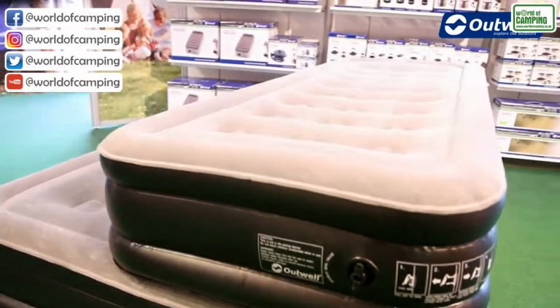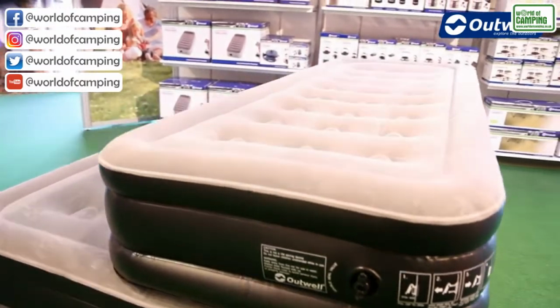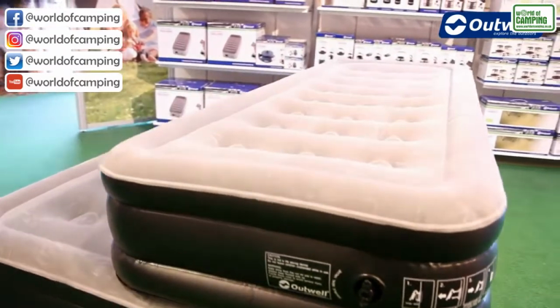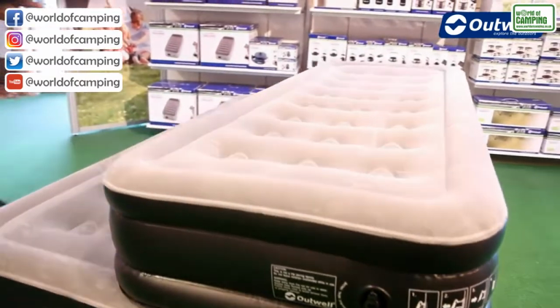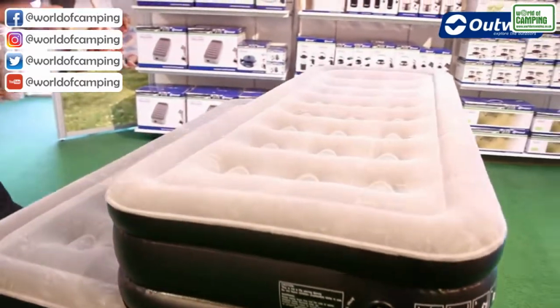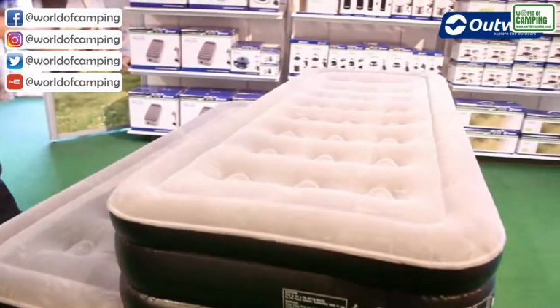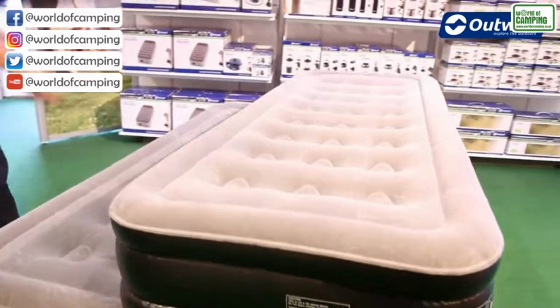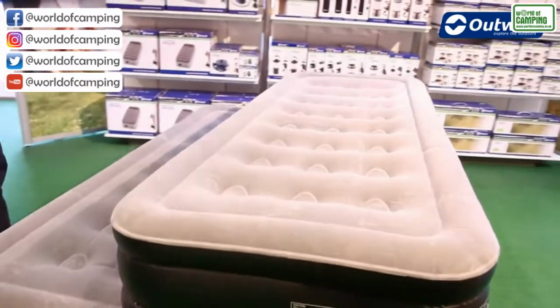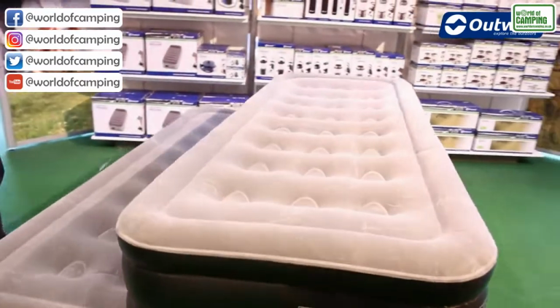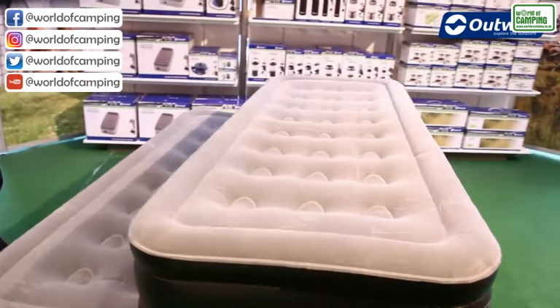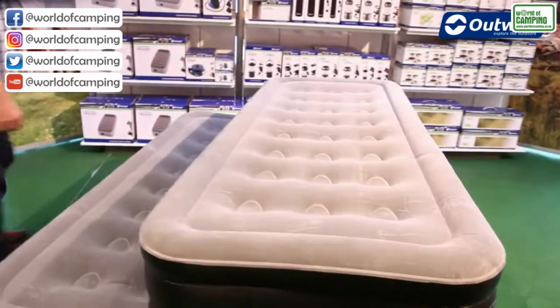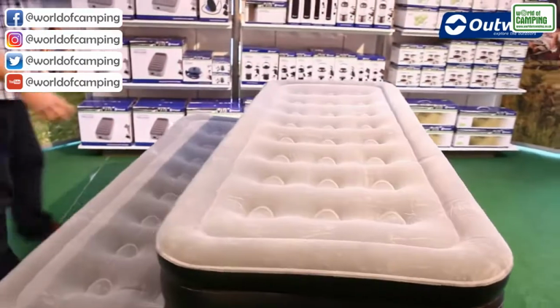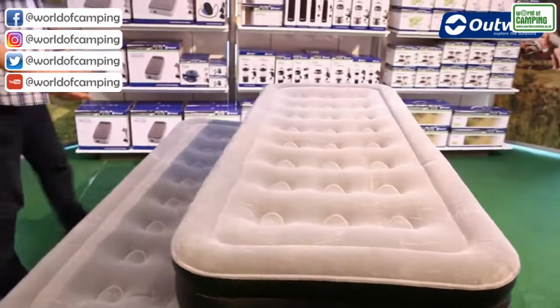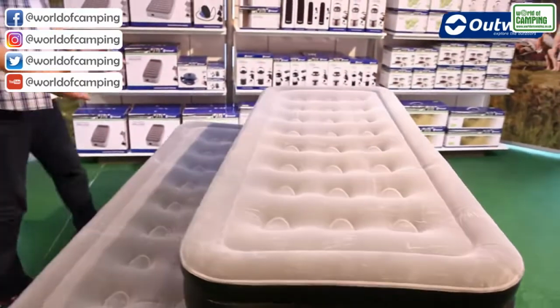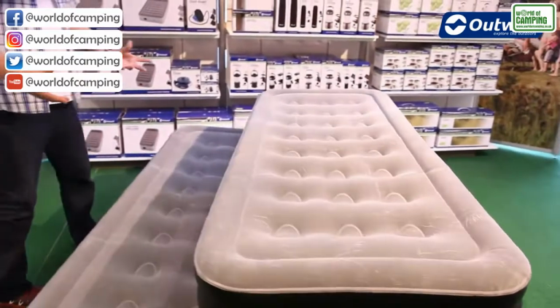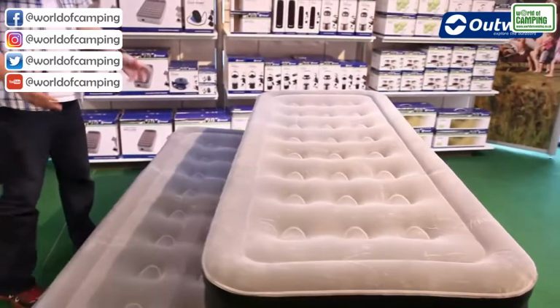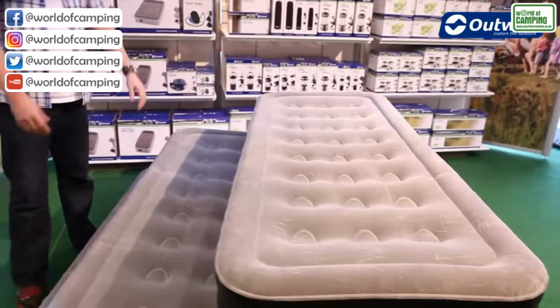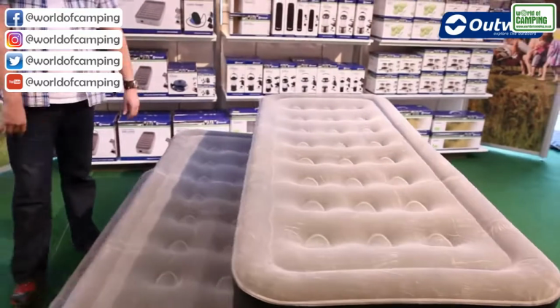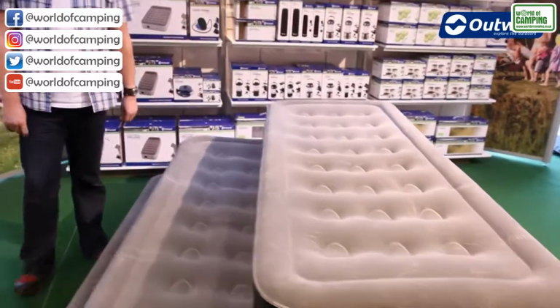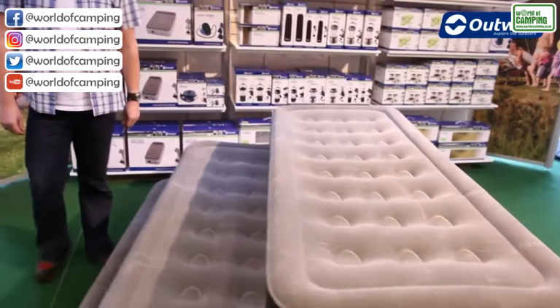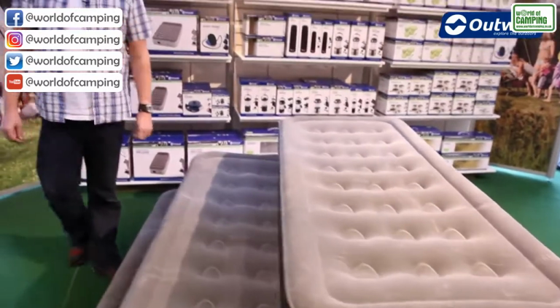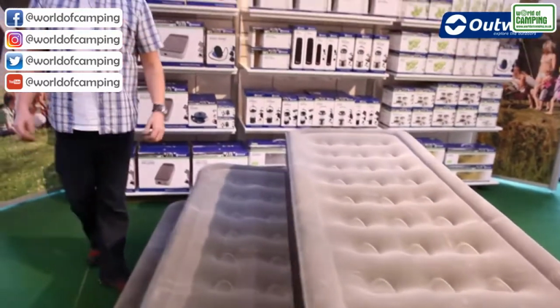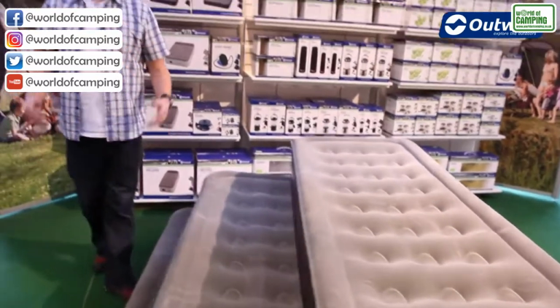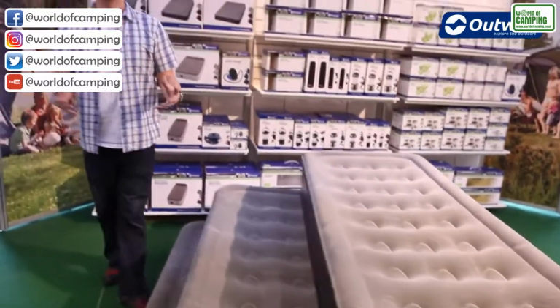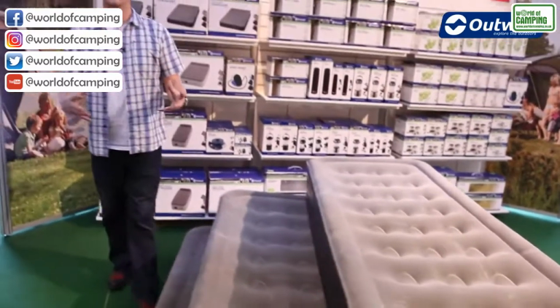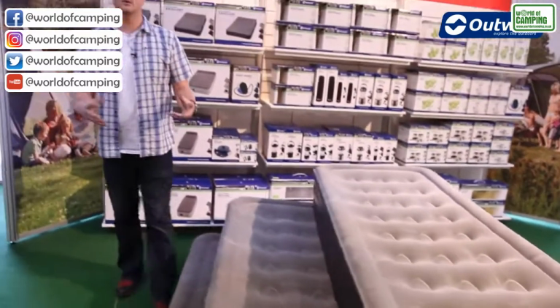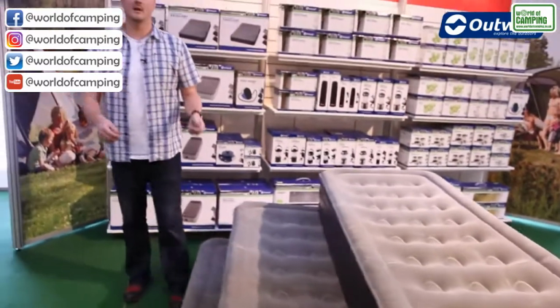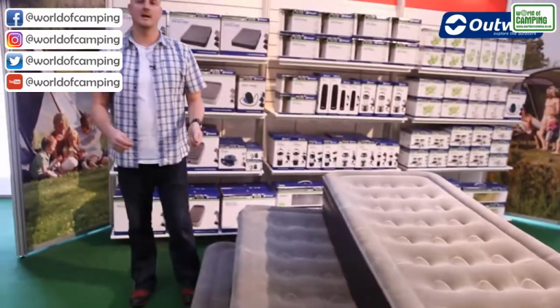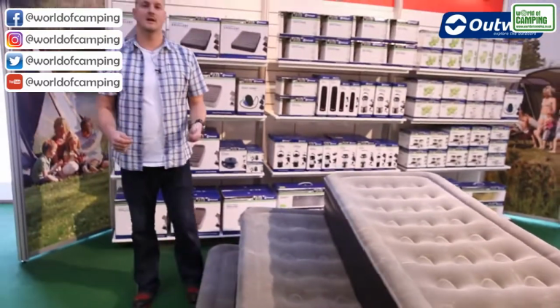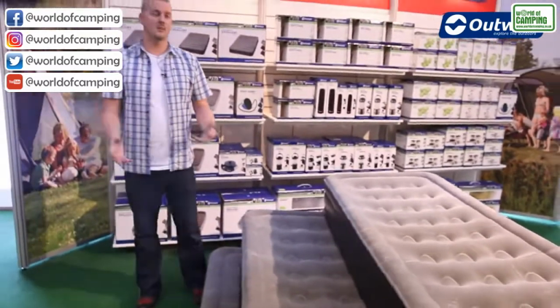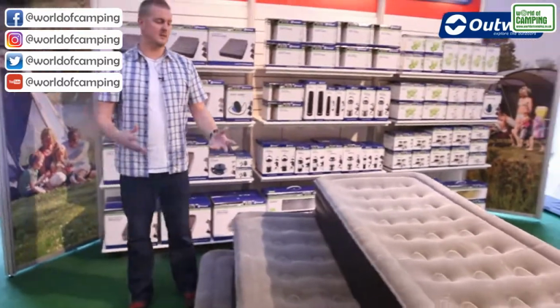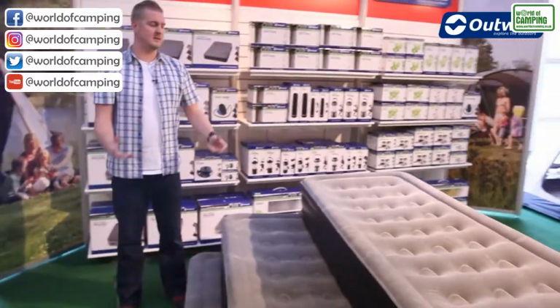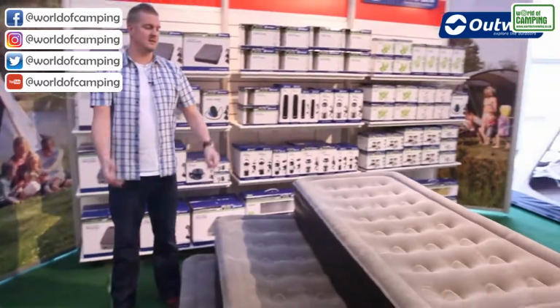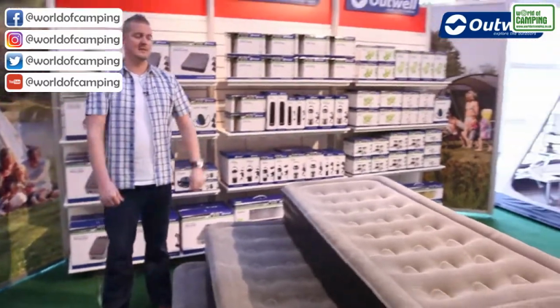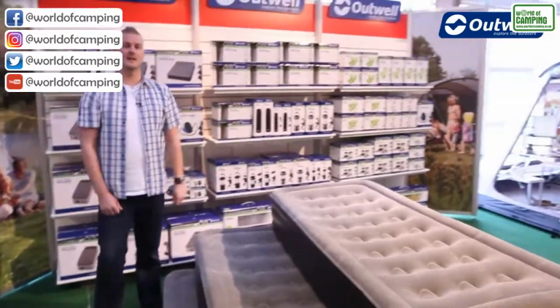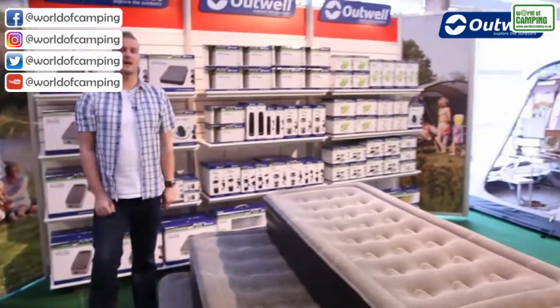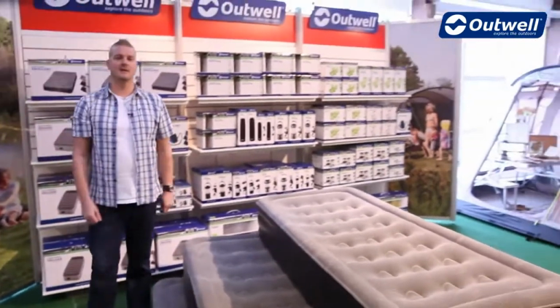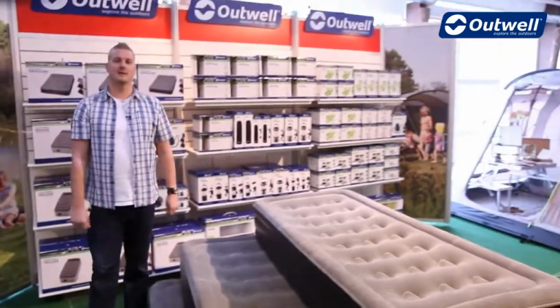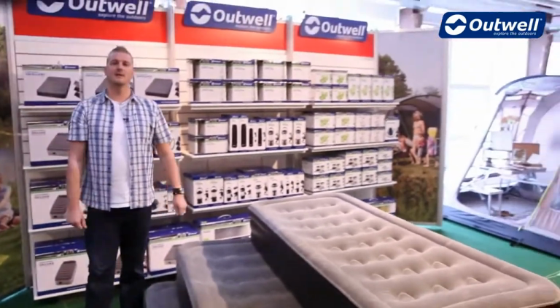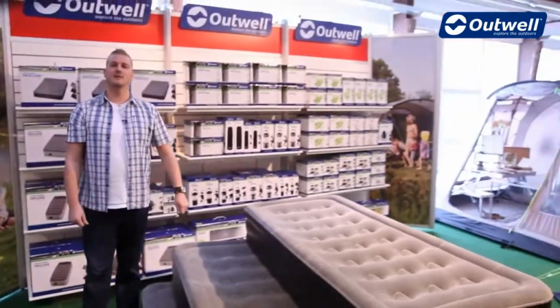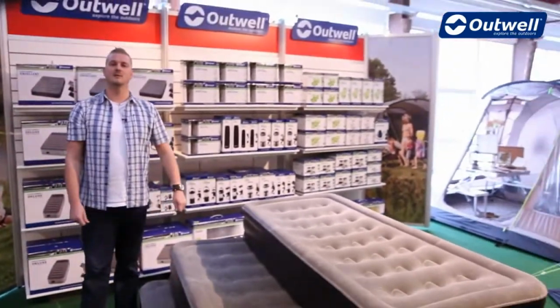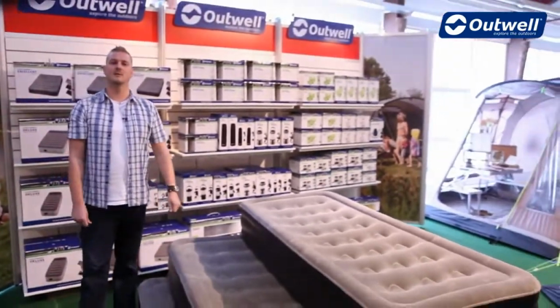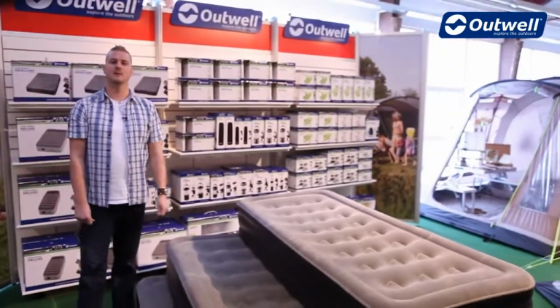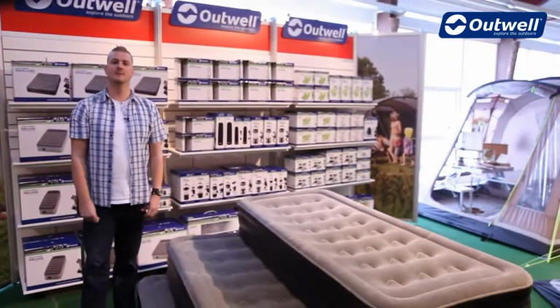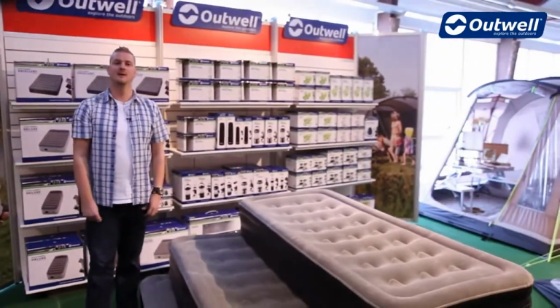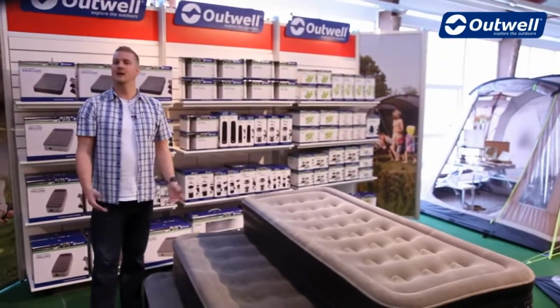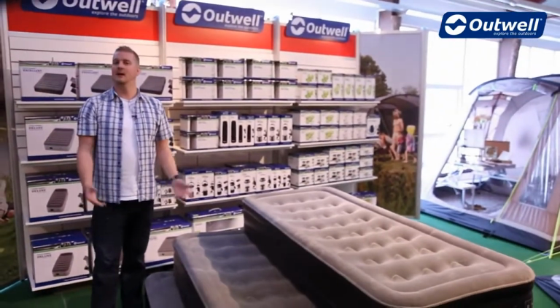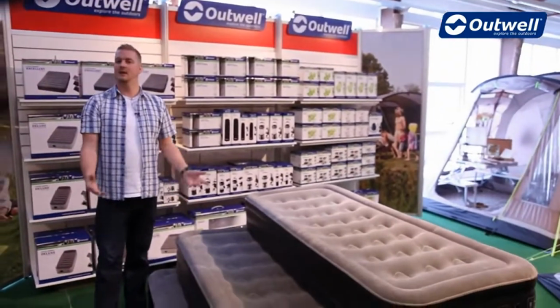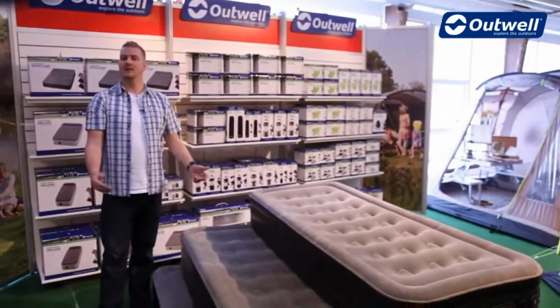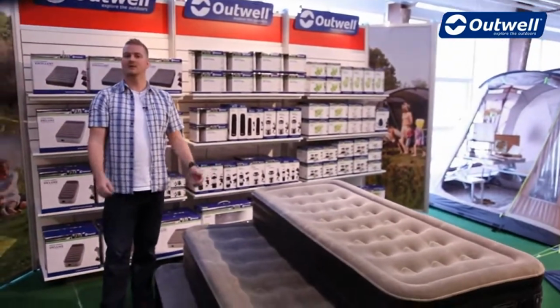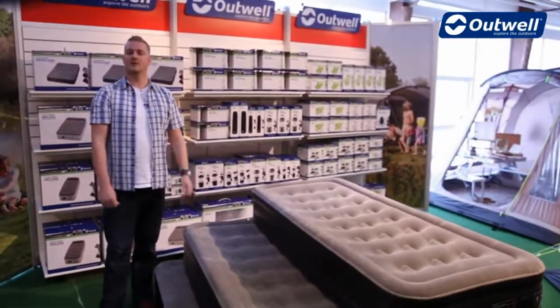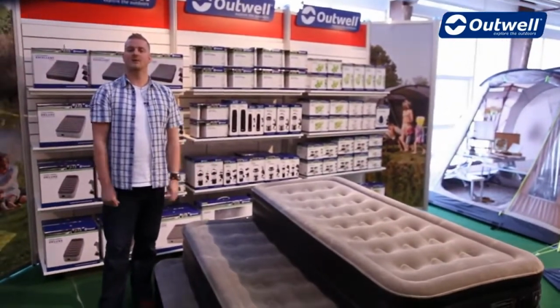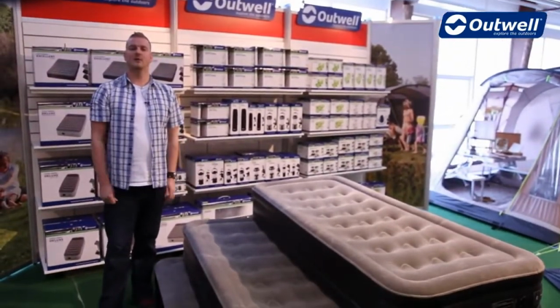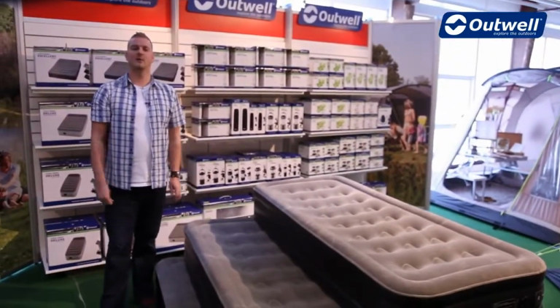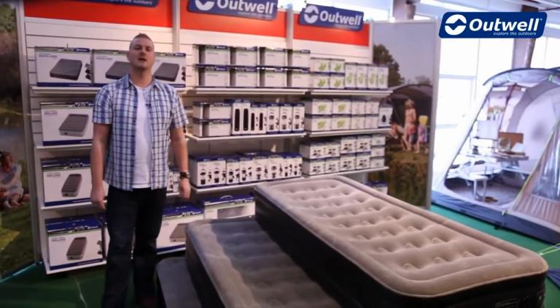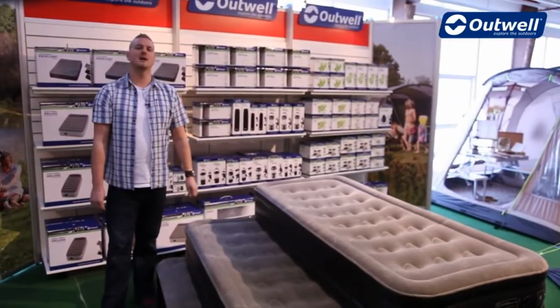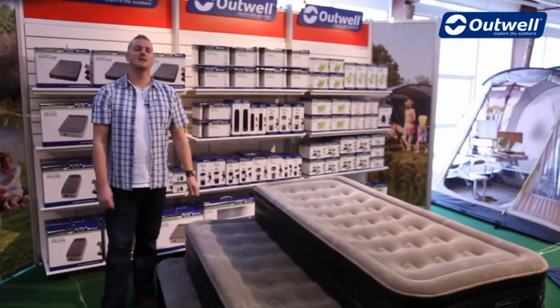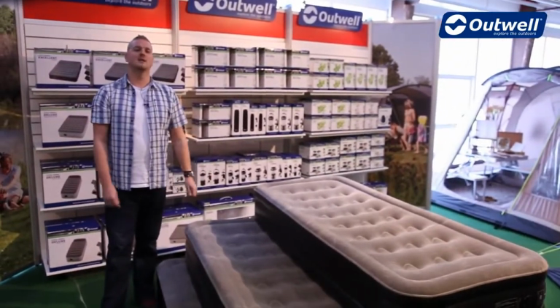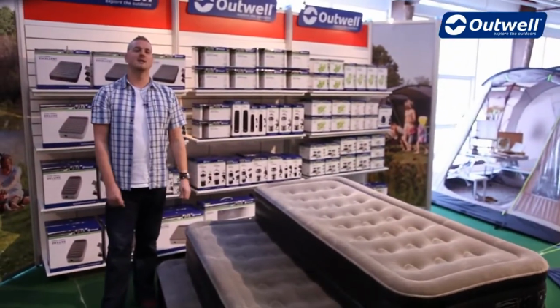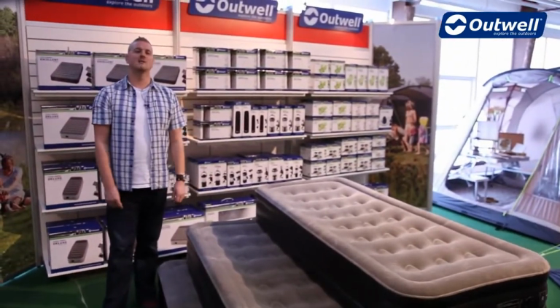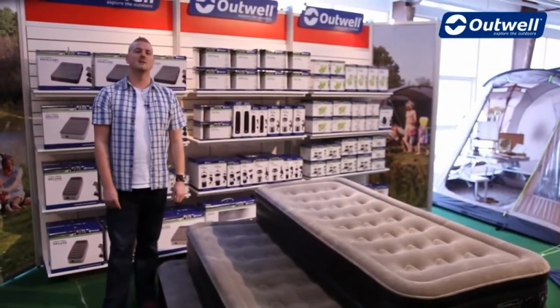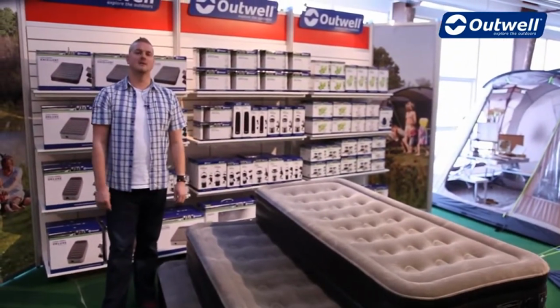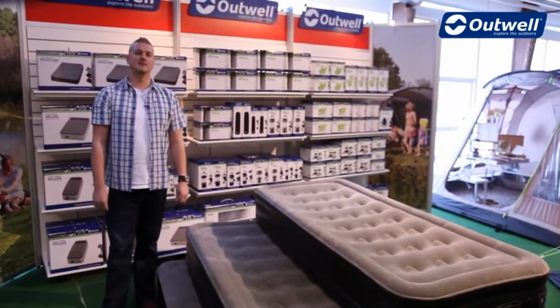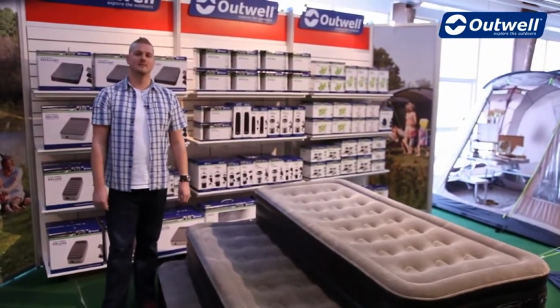Each airbed also comes with its own storage bag, which is easy to carry around as well — and that's our Flock Excellent airbeds.